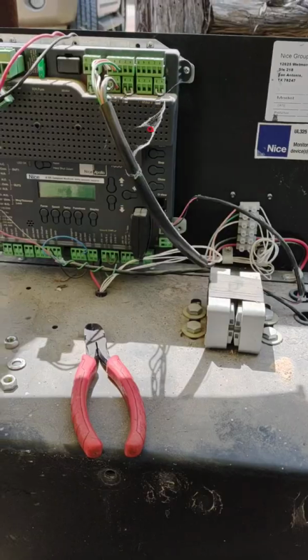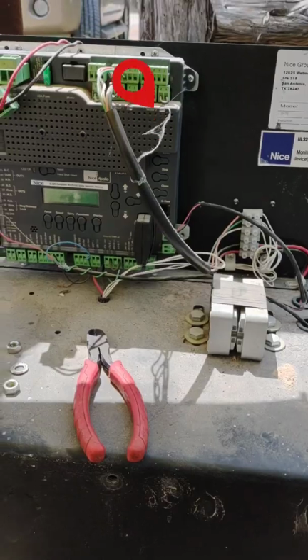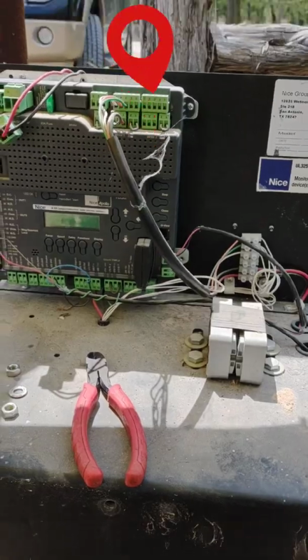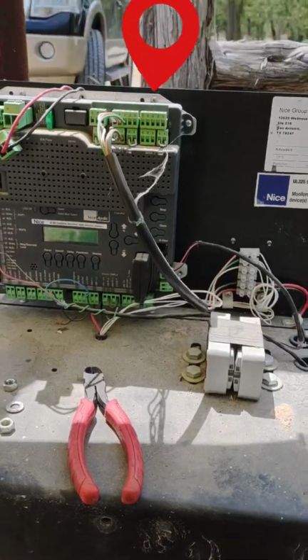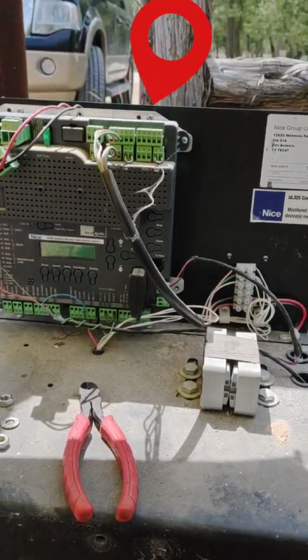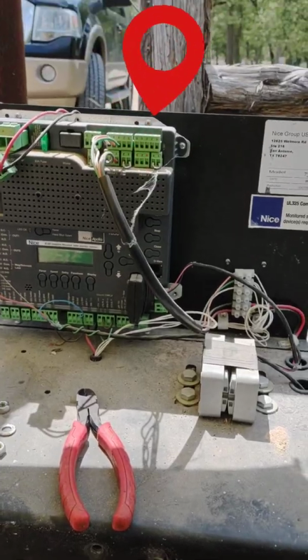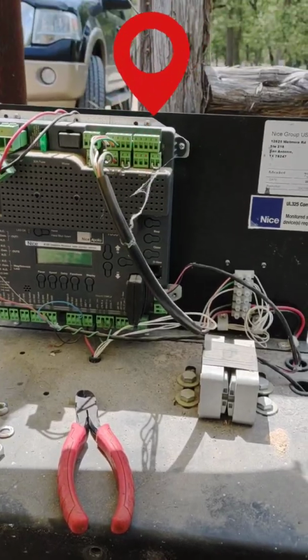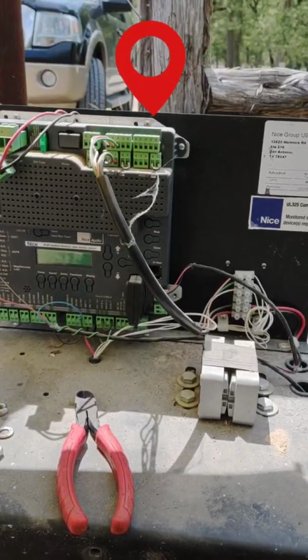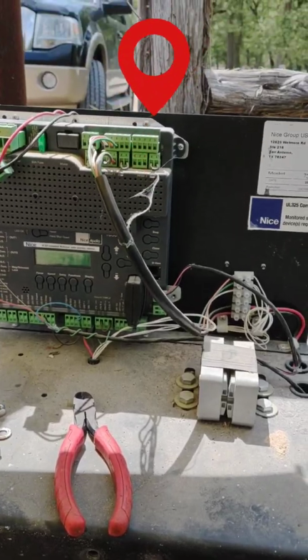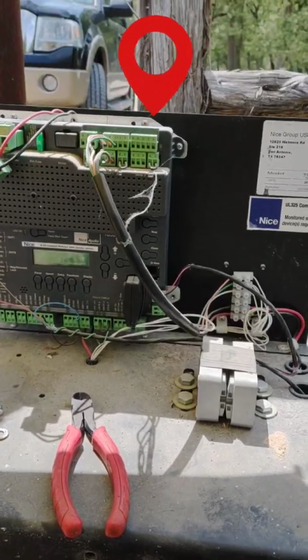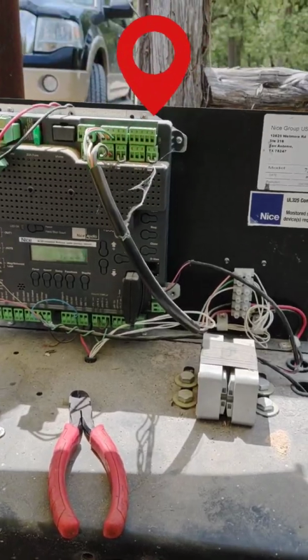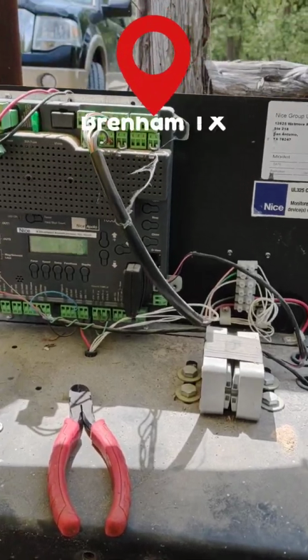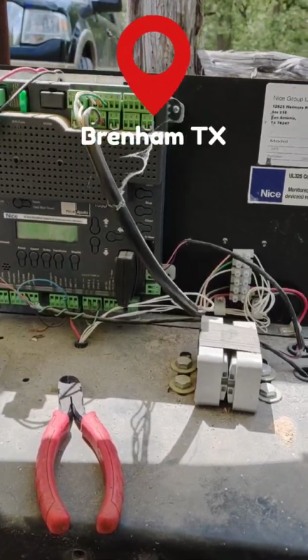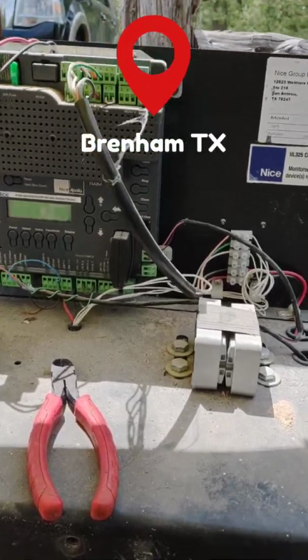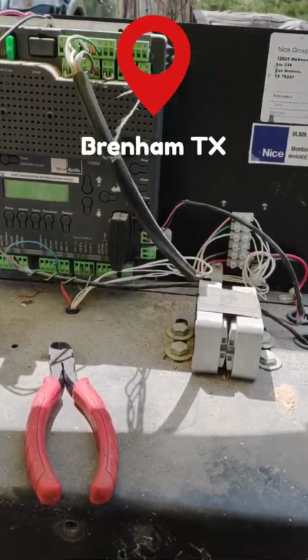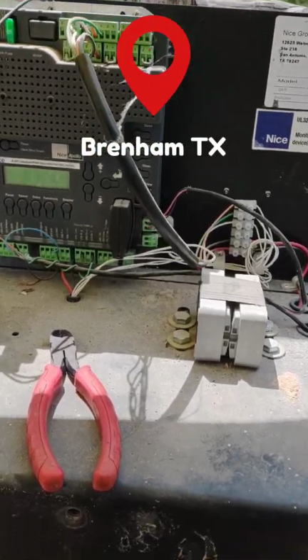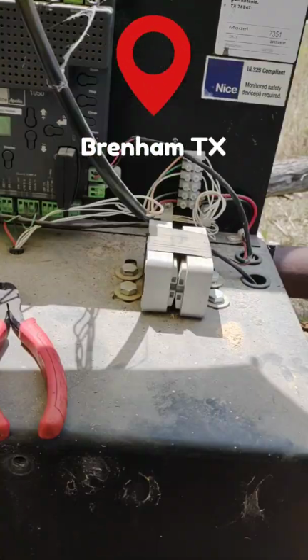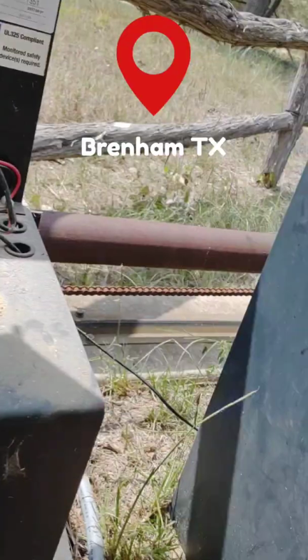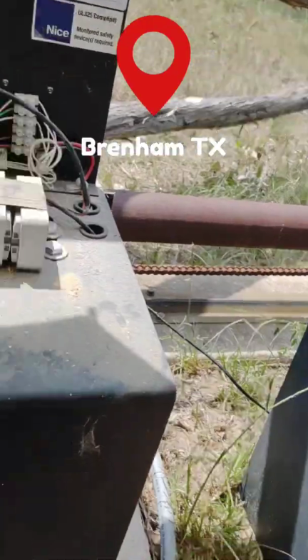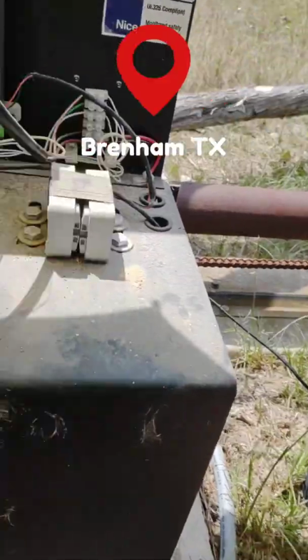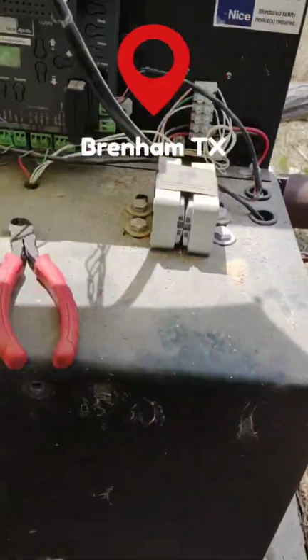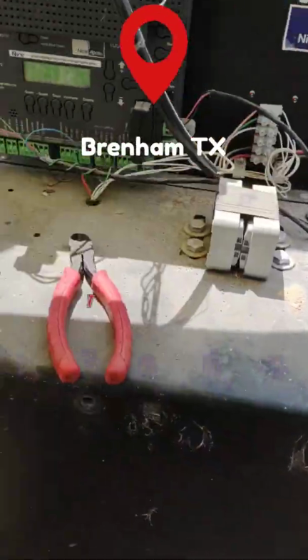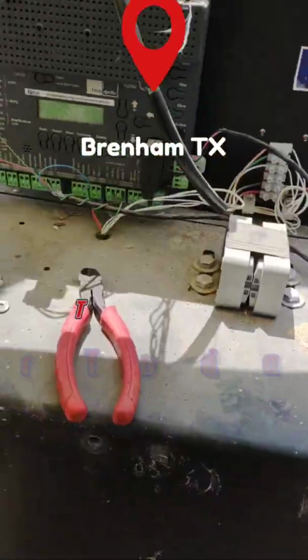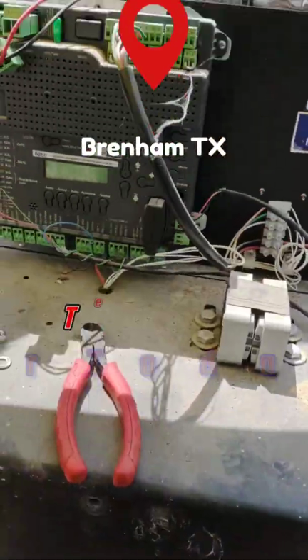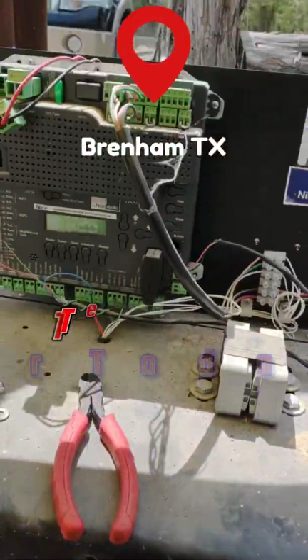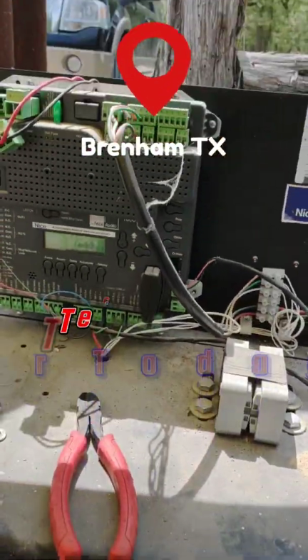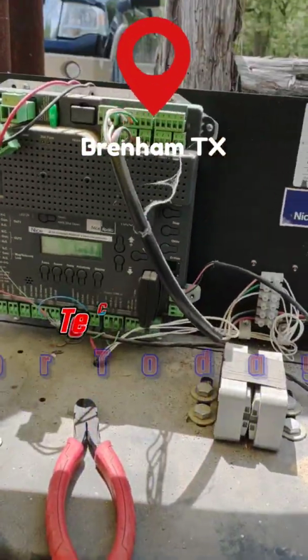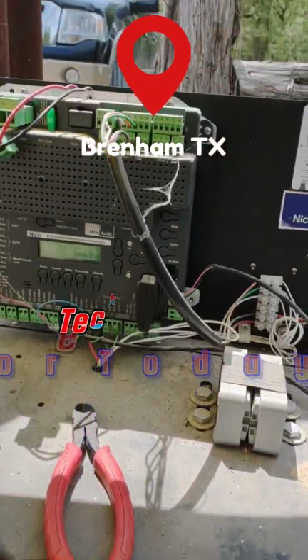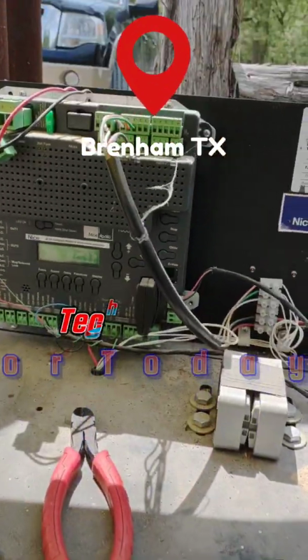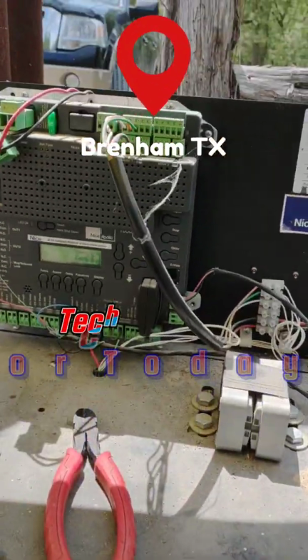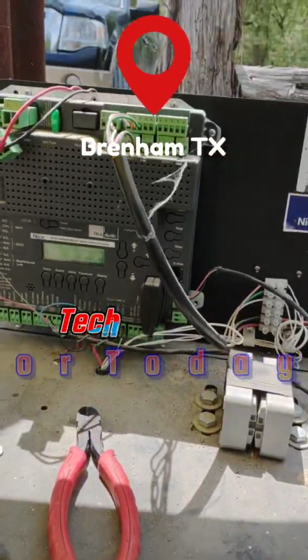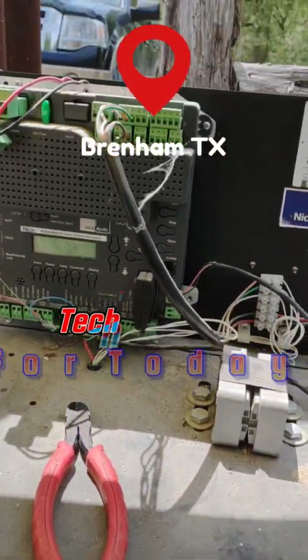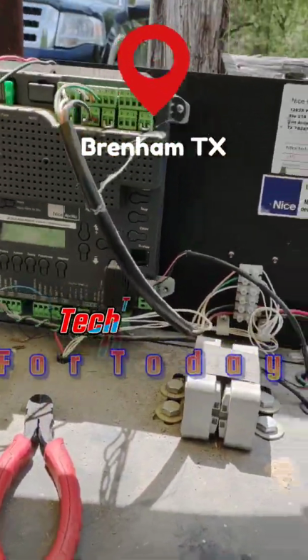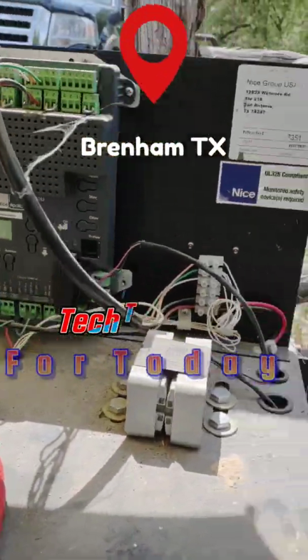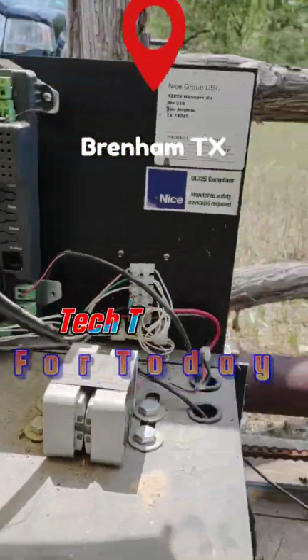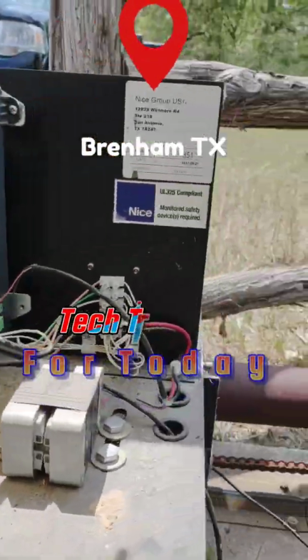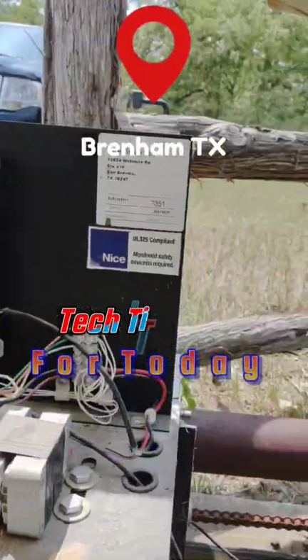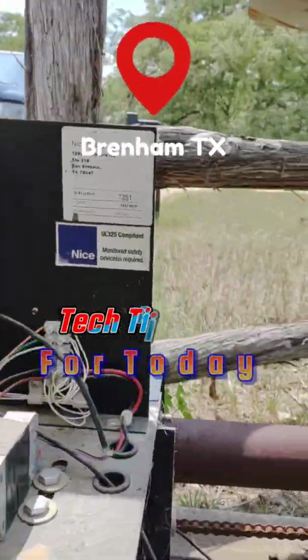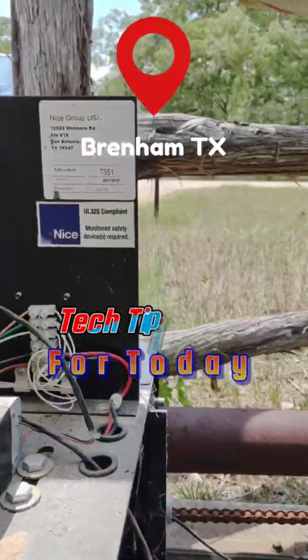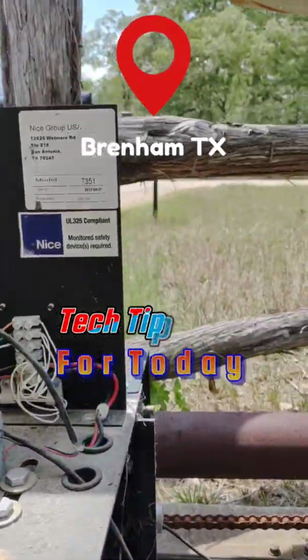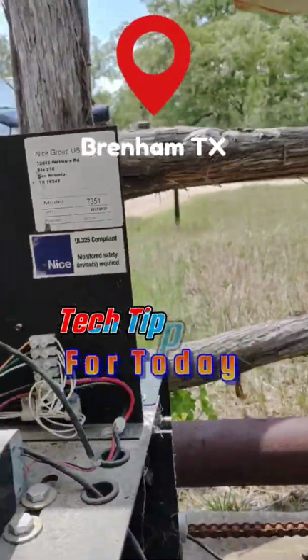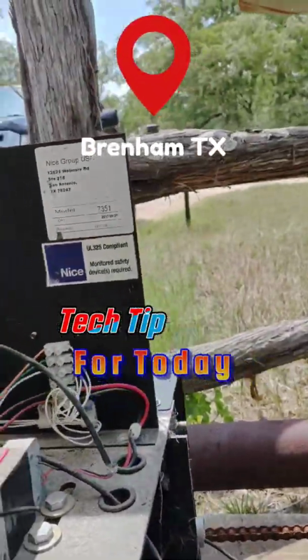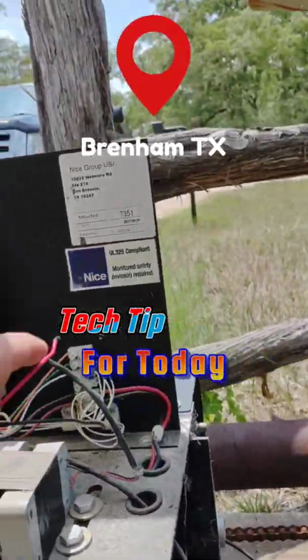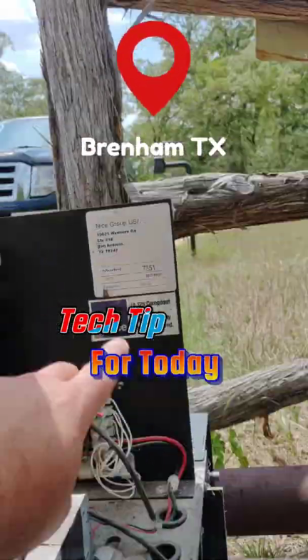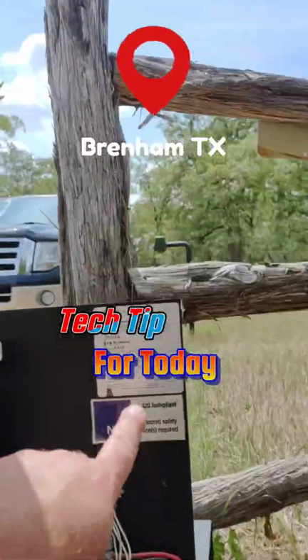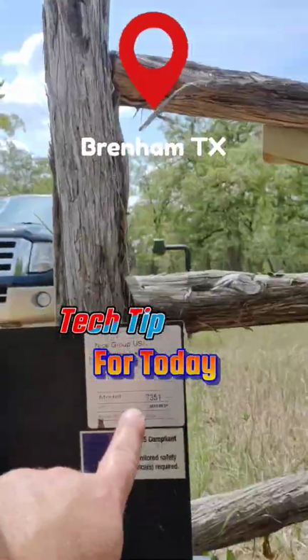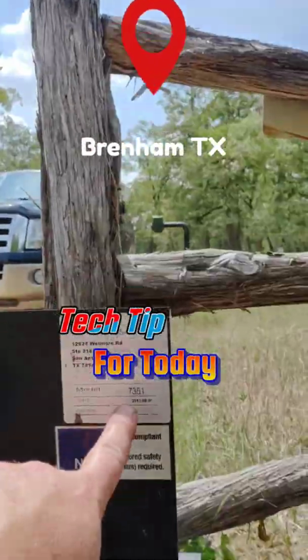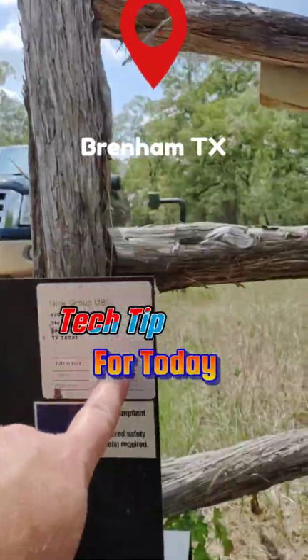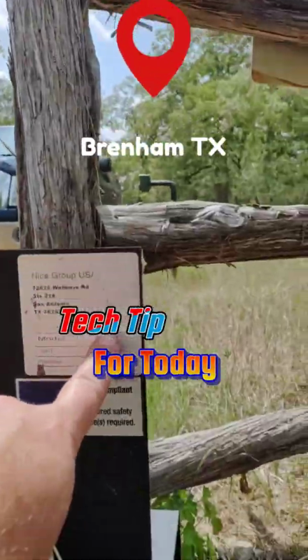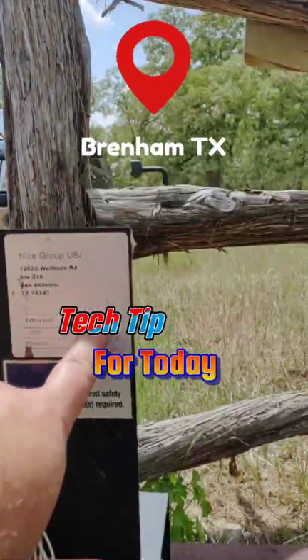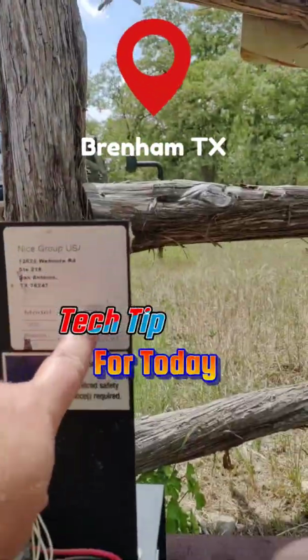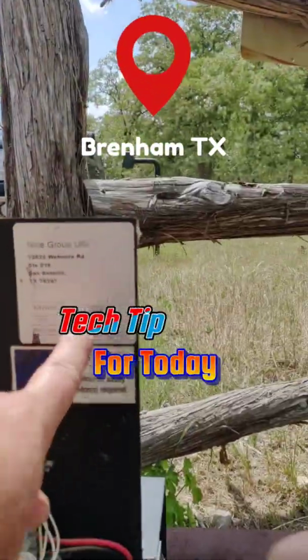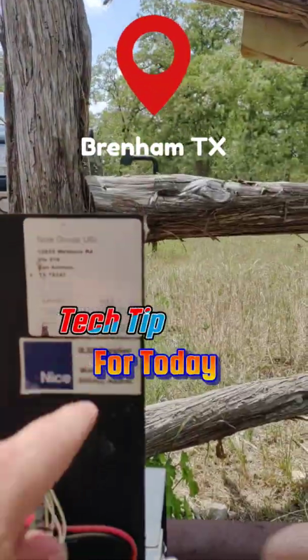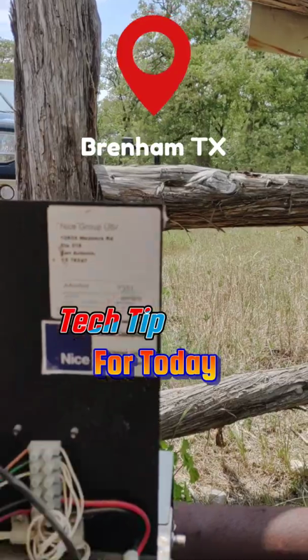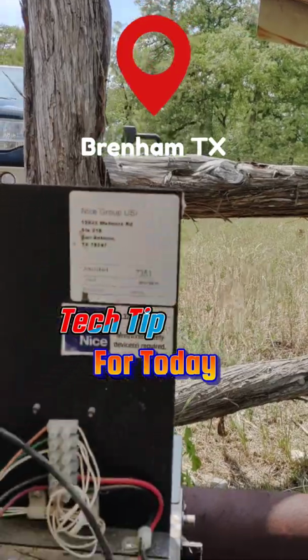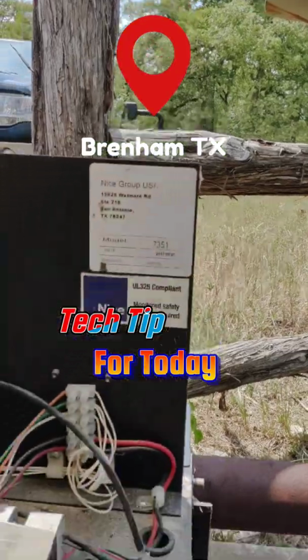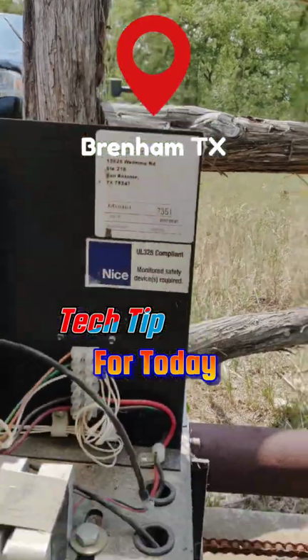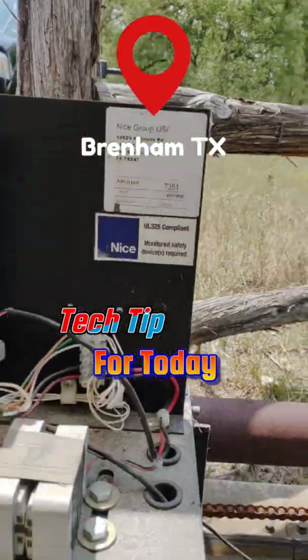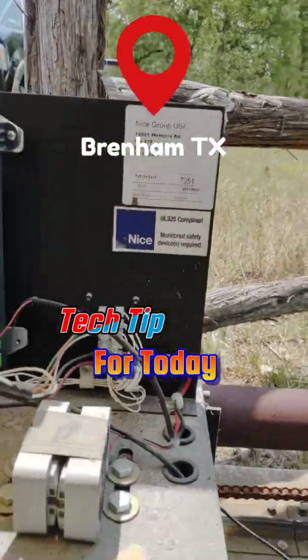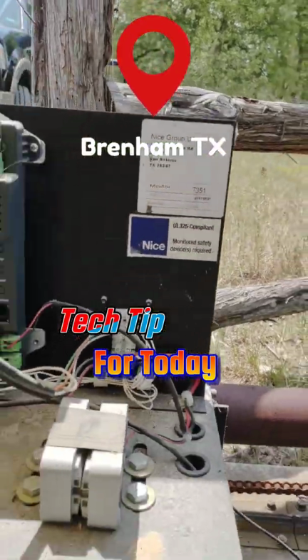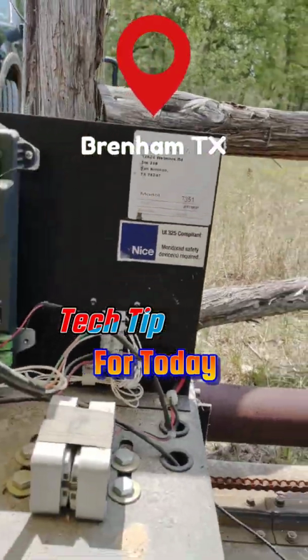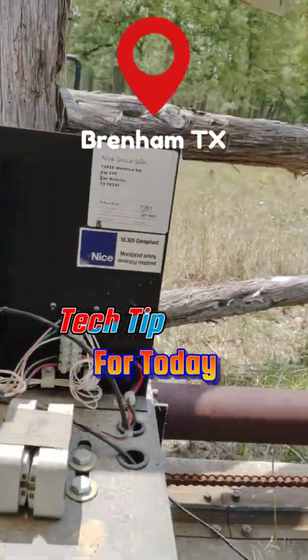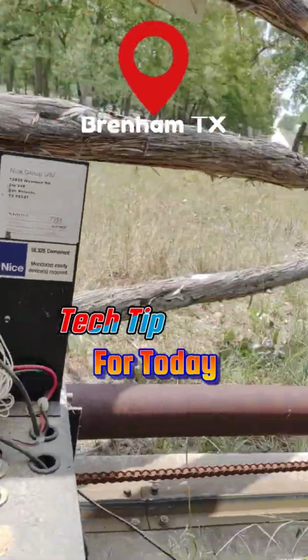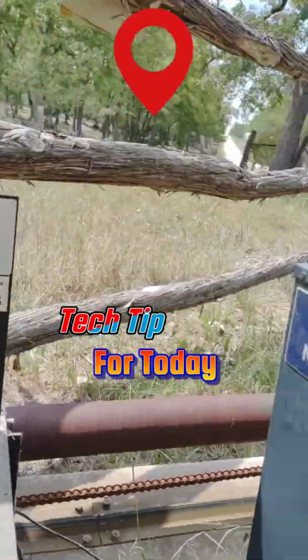We're out here in Brenham, Texas today, and we're working on an Apollo 7351 slide gate operator.